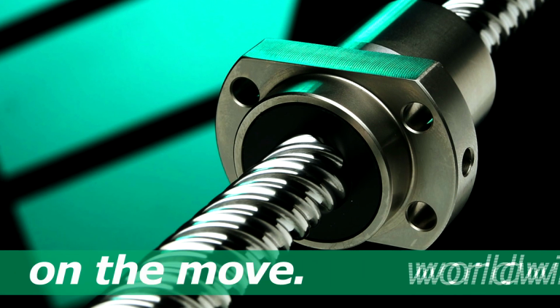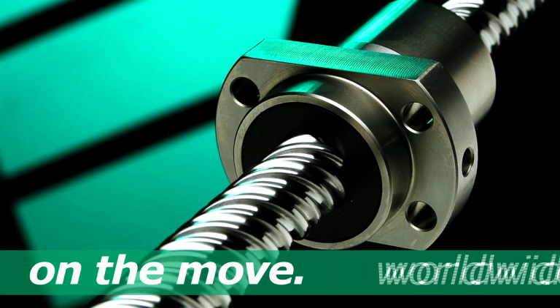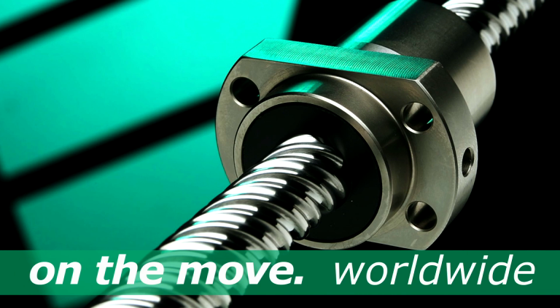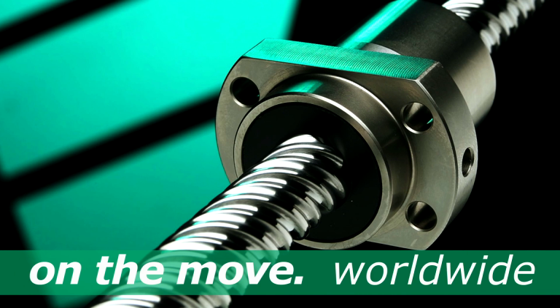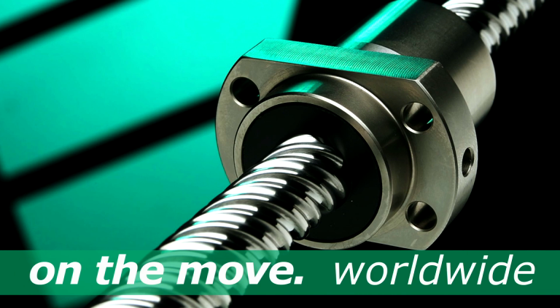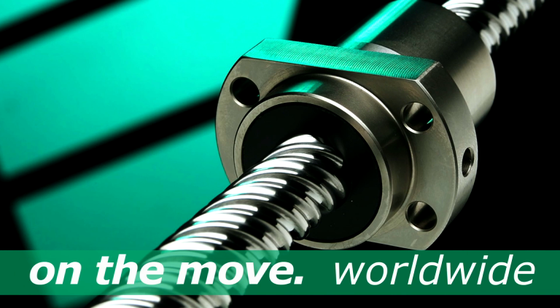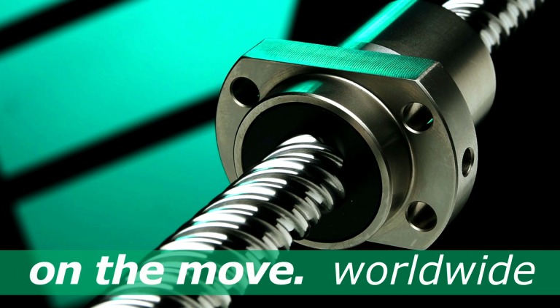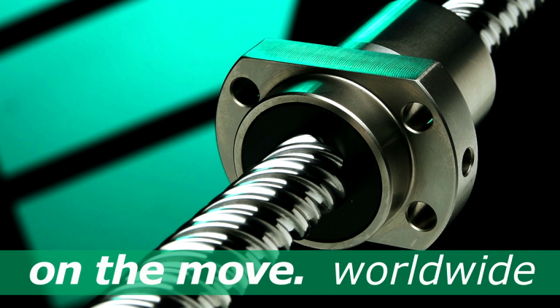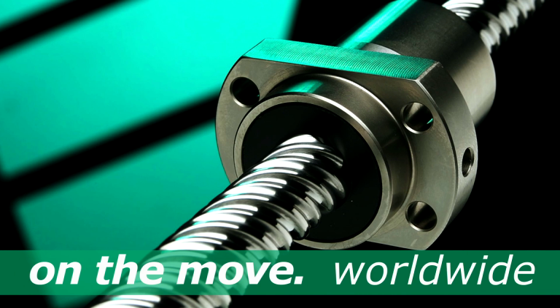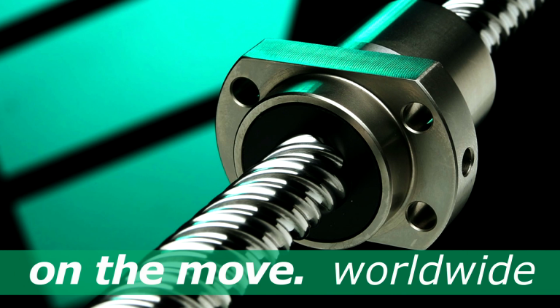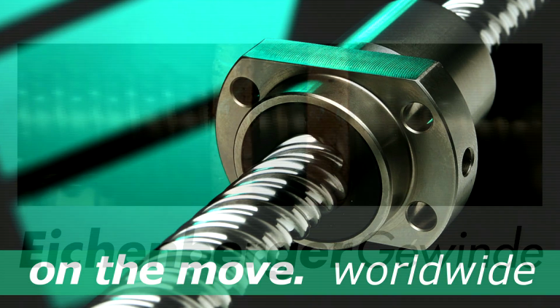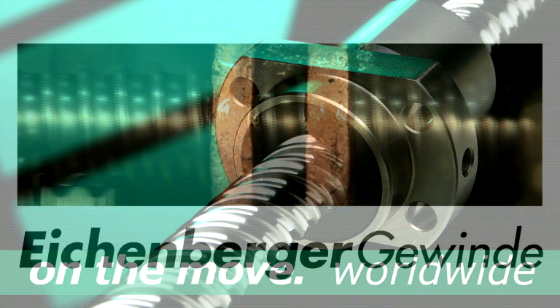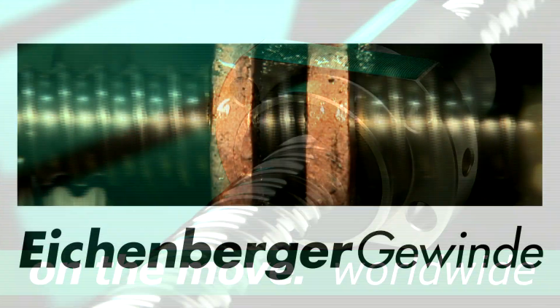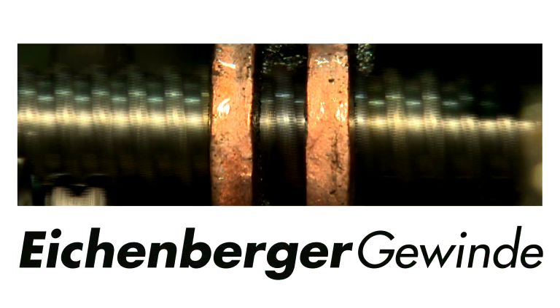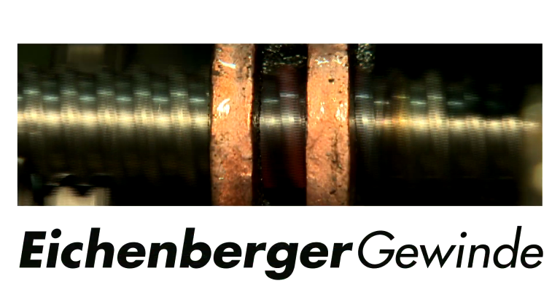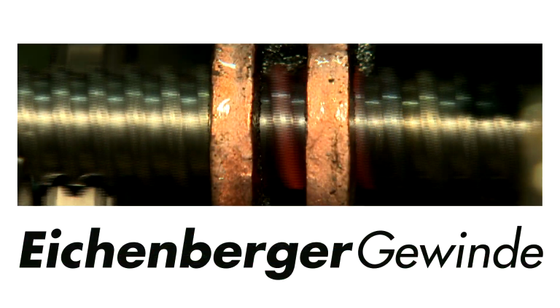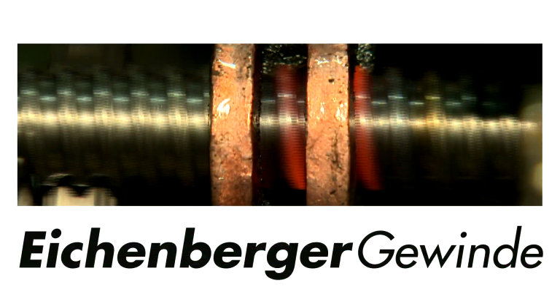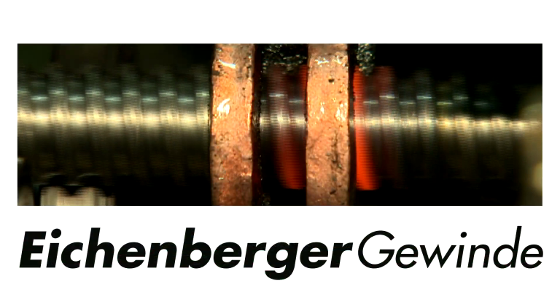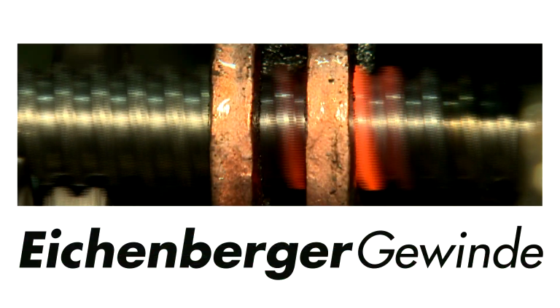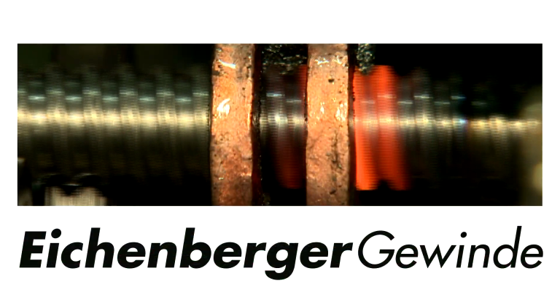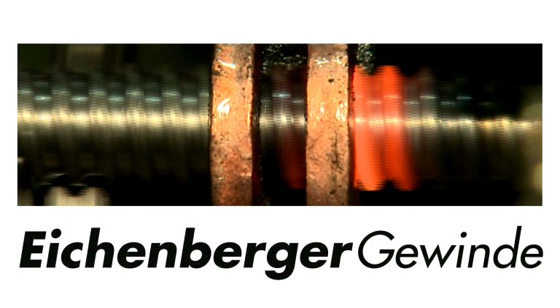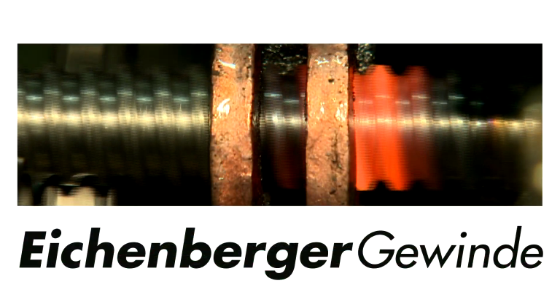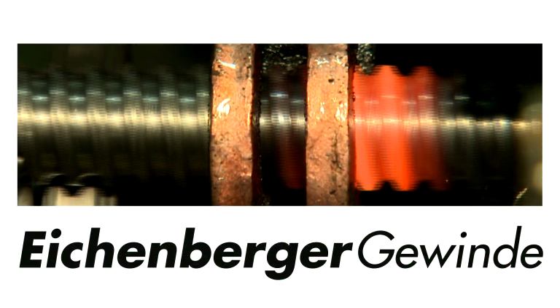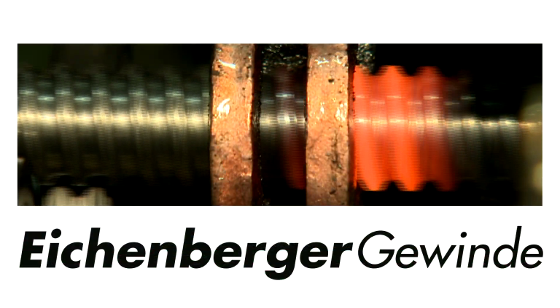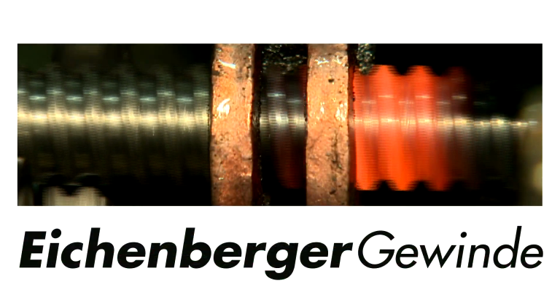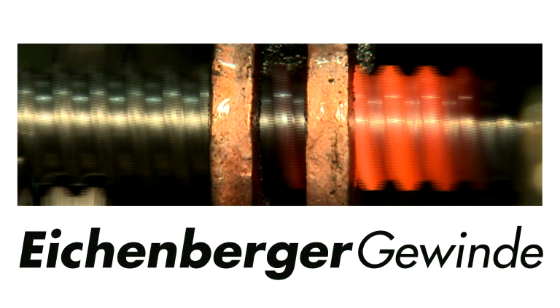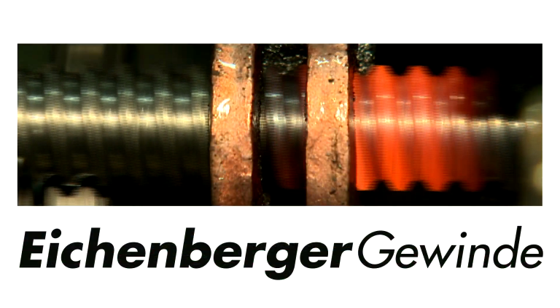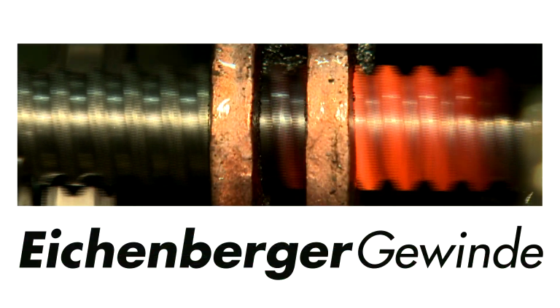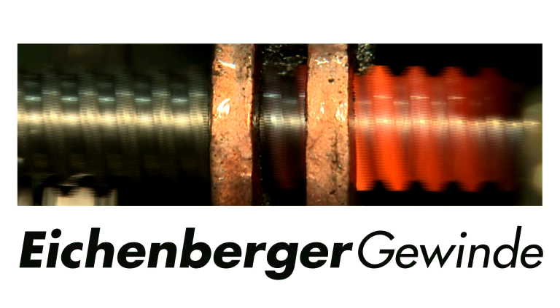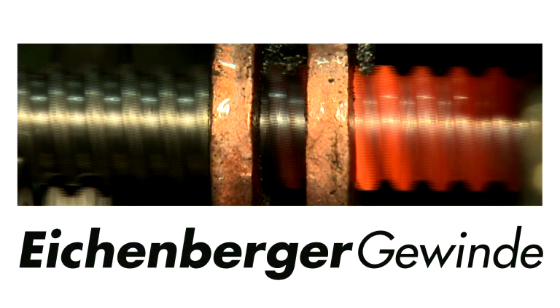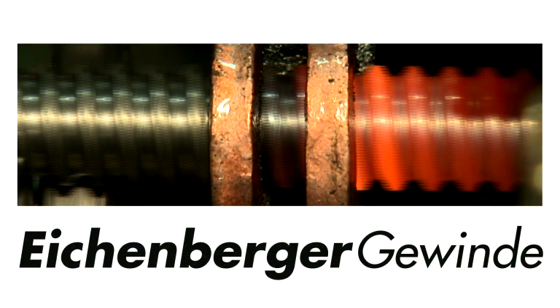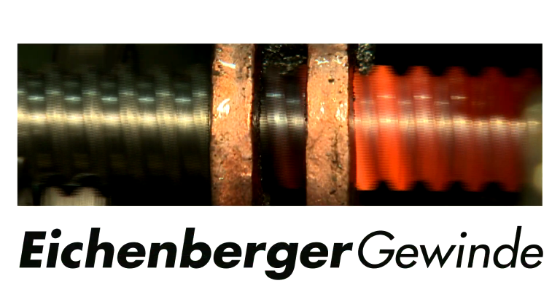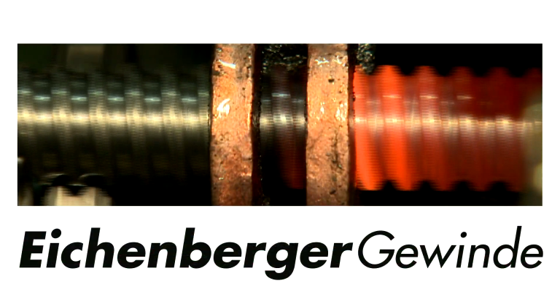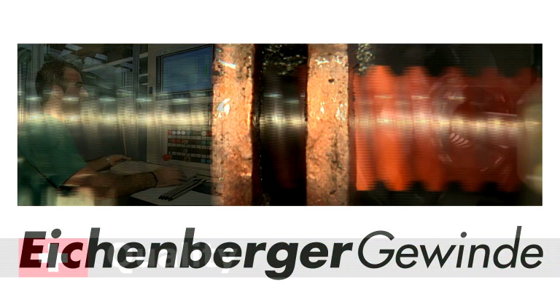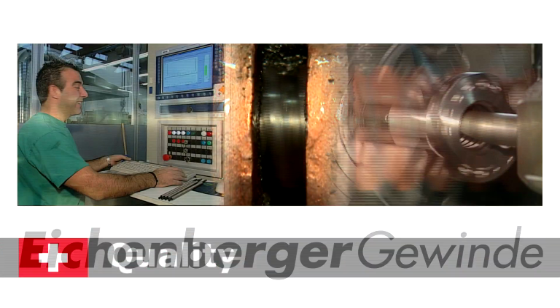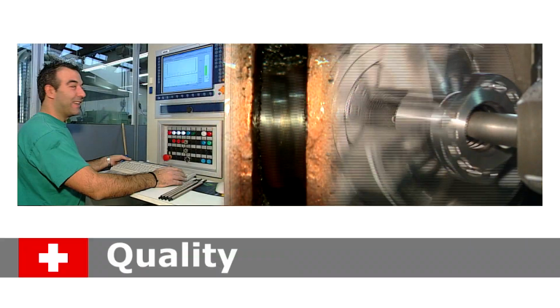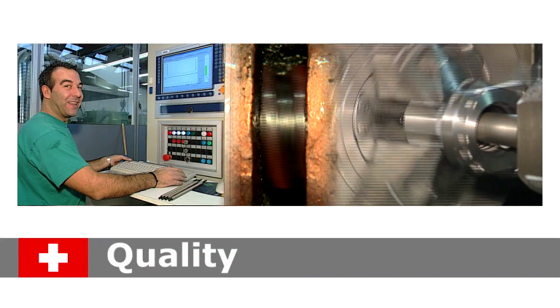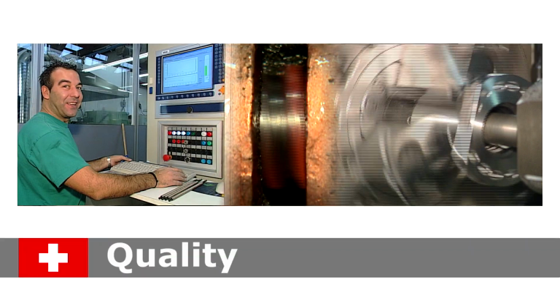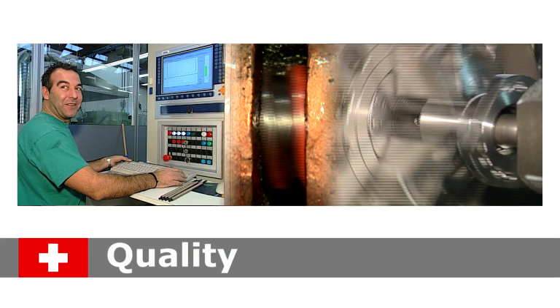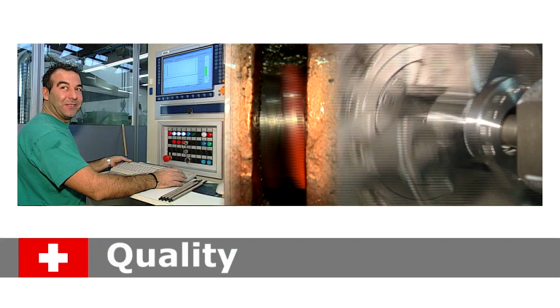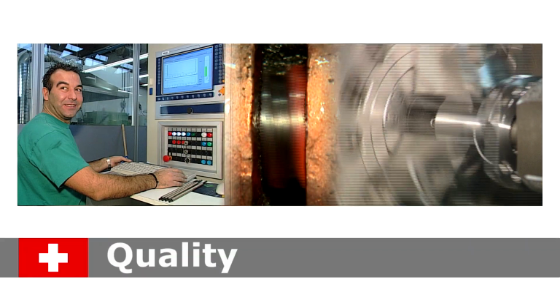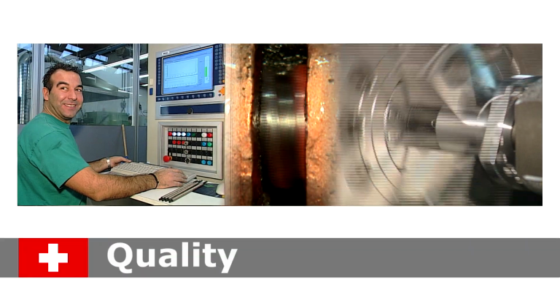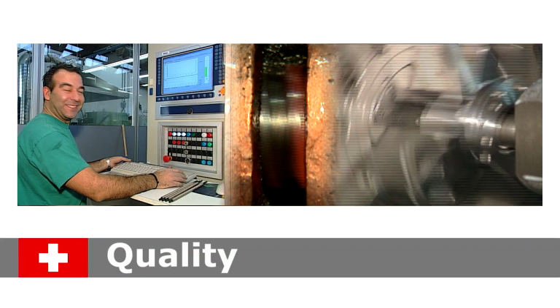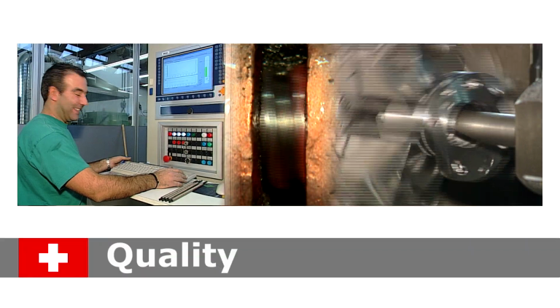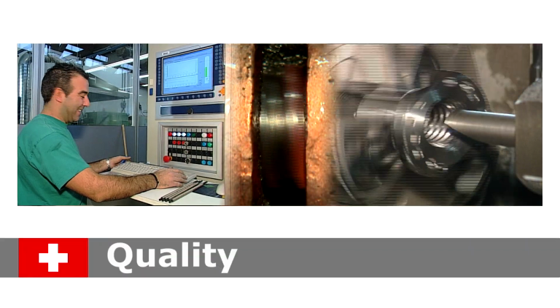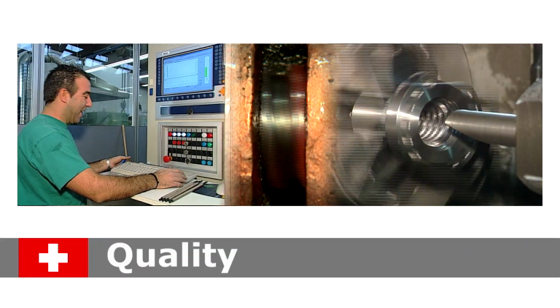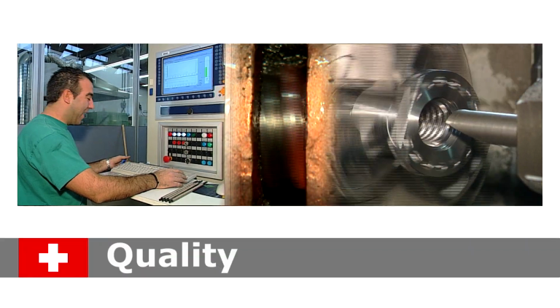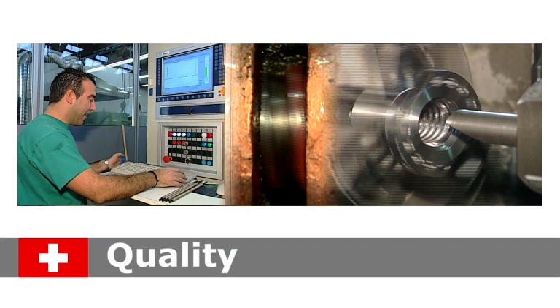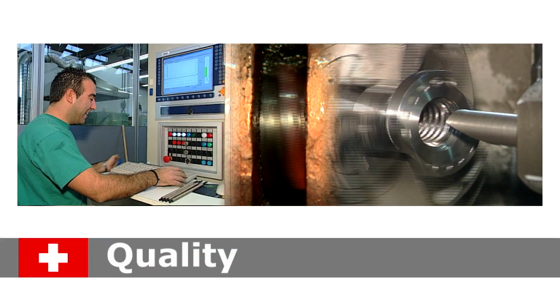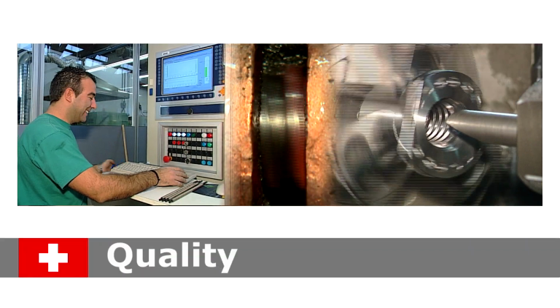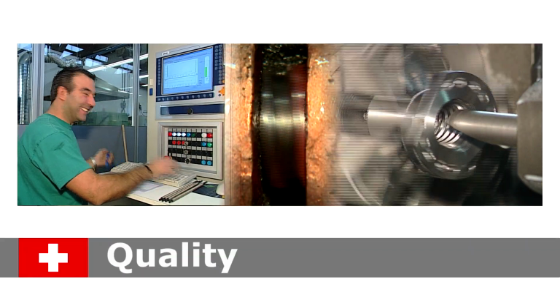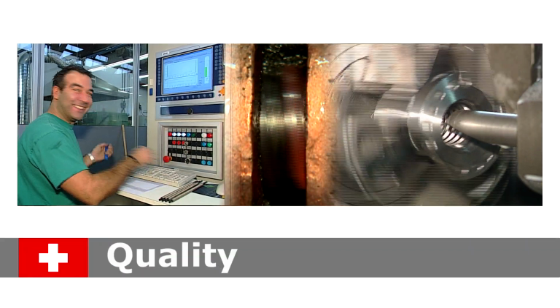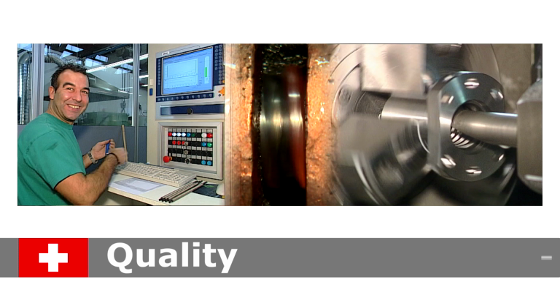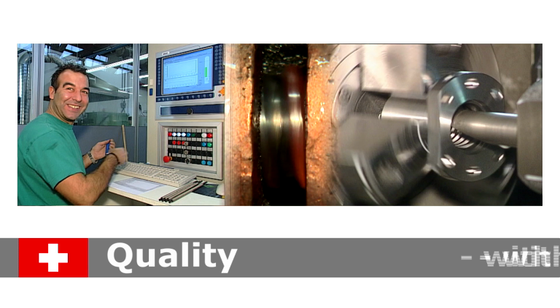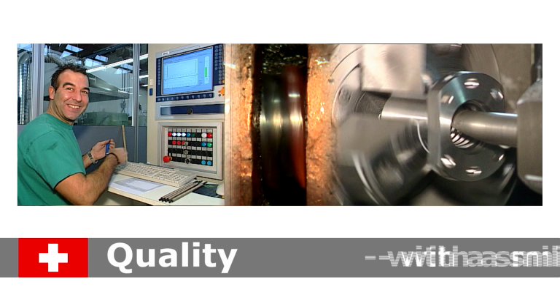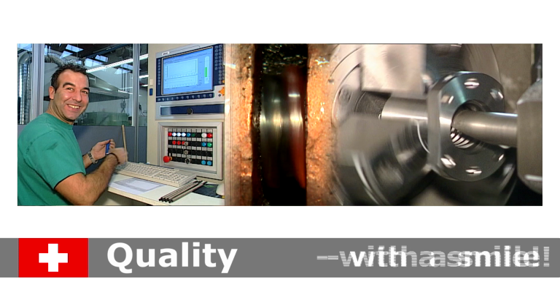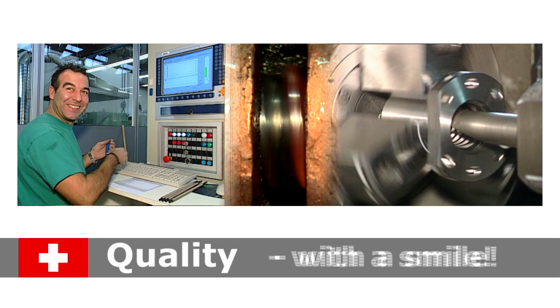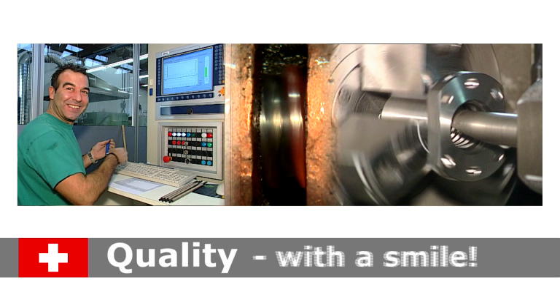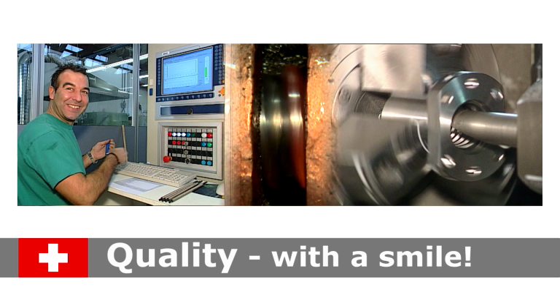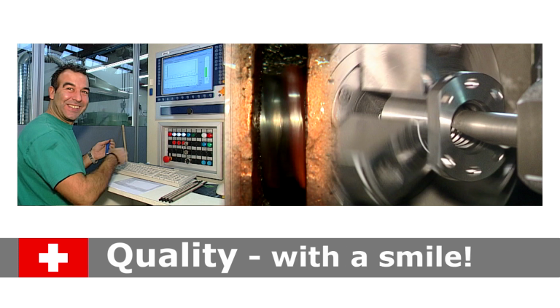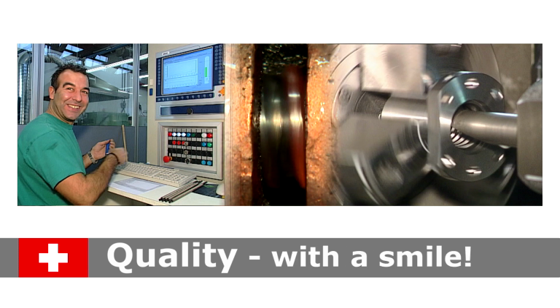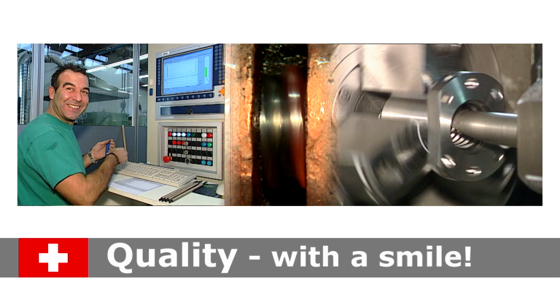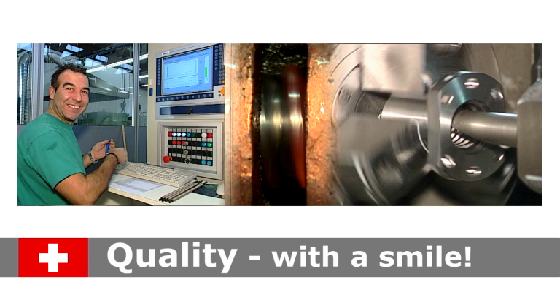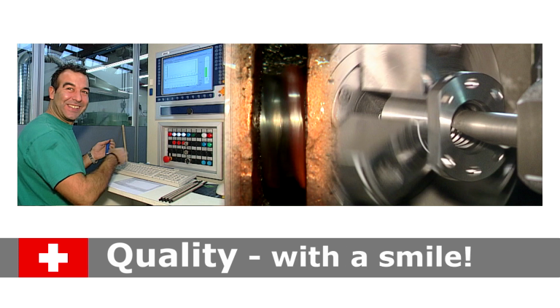Worldwide. Eichenberger Gewinde. Swiss quality. With a smile.